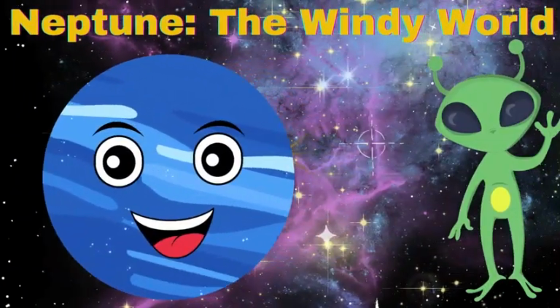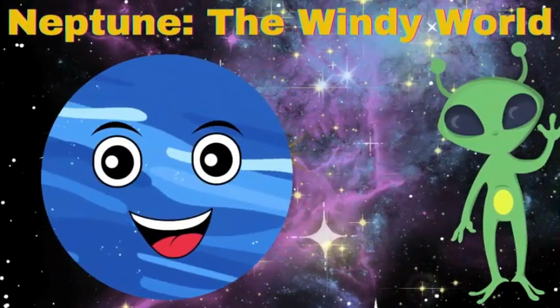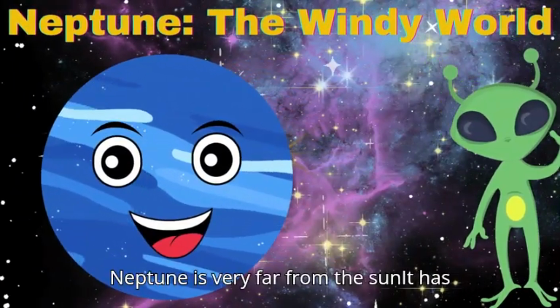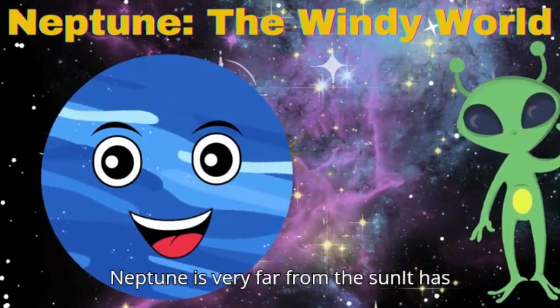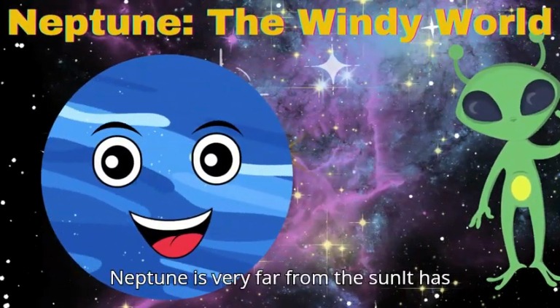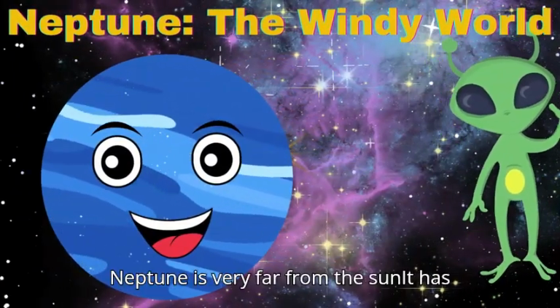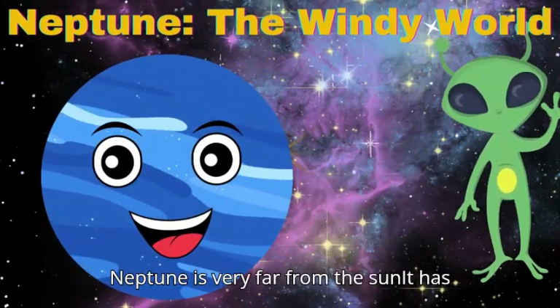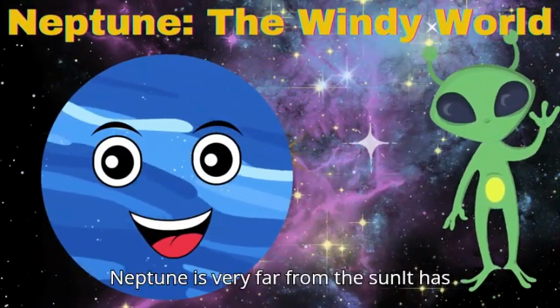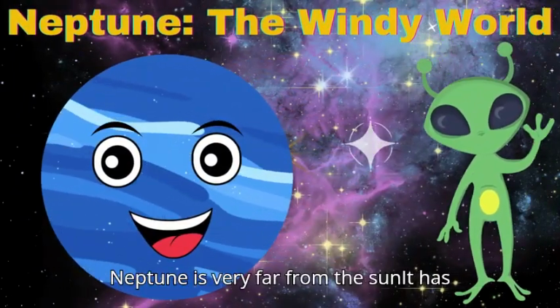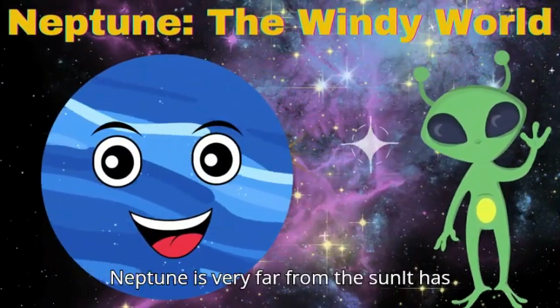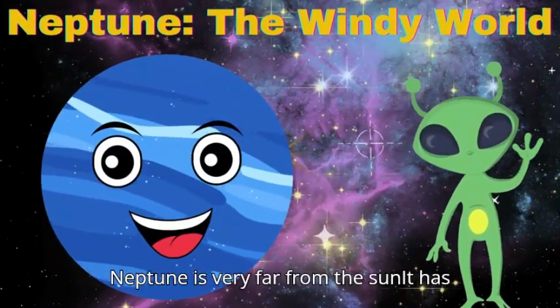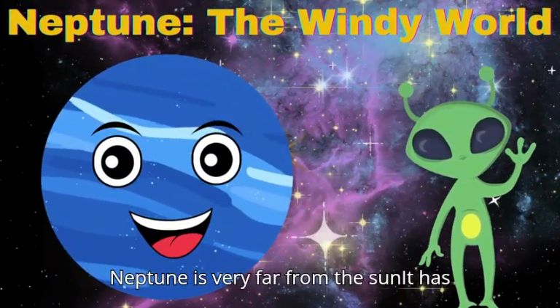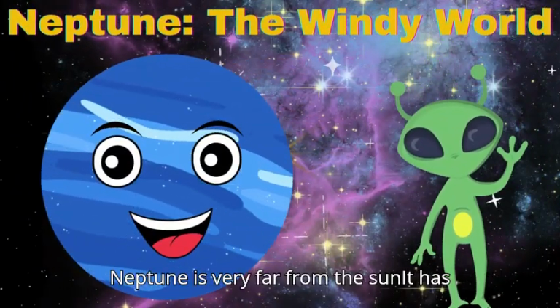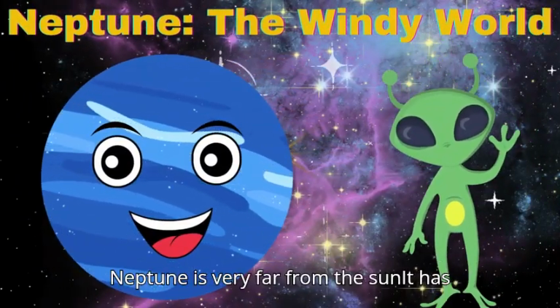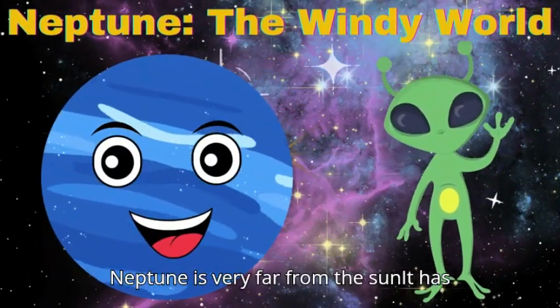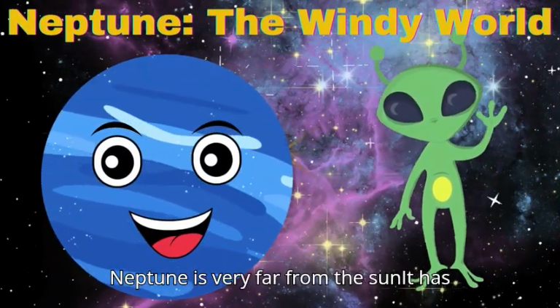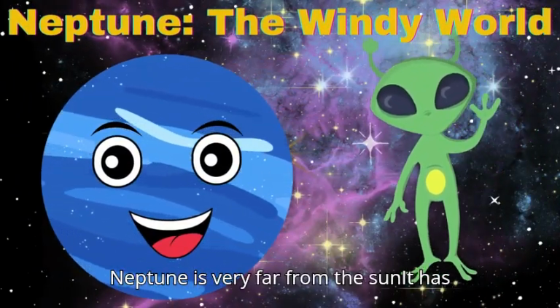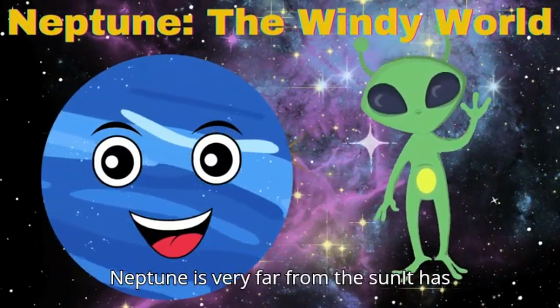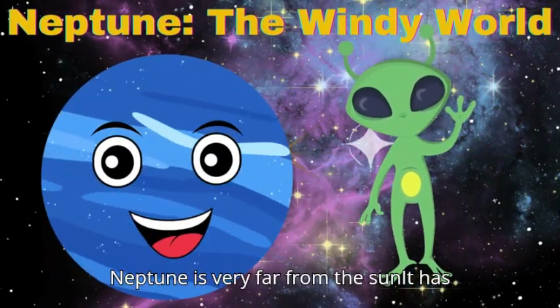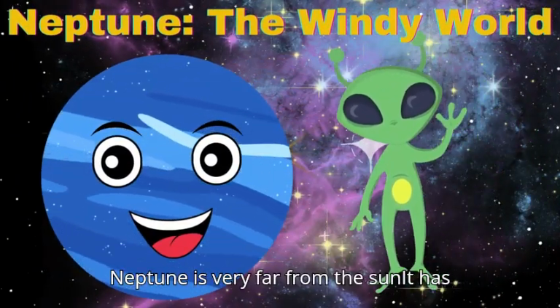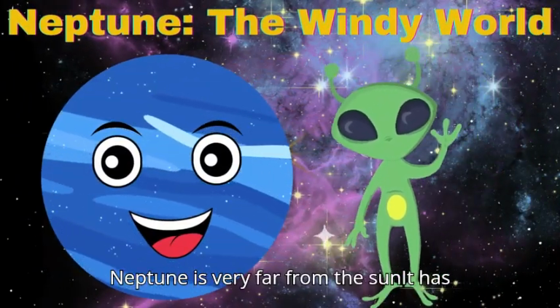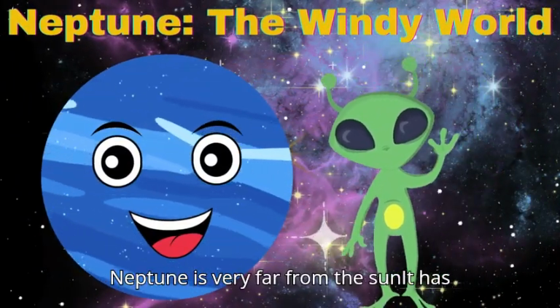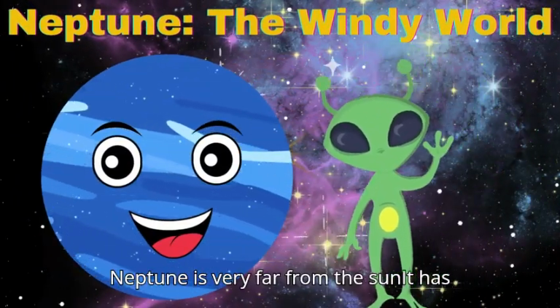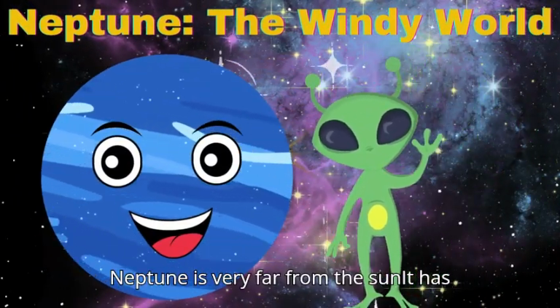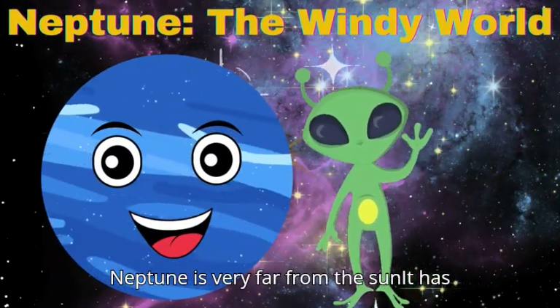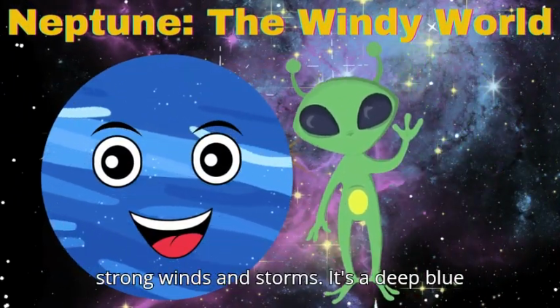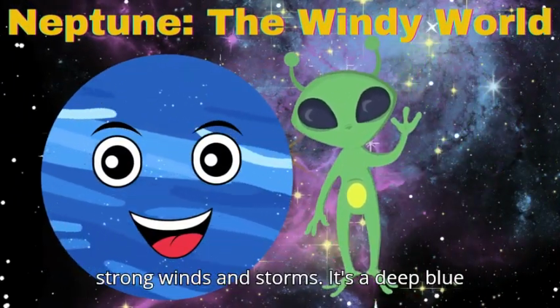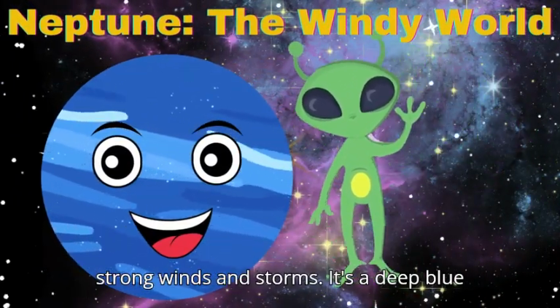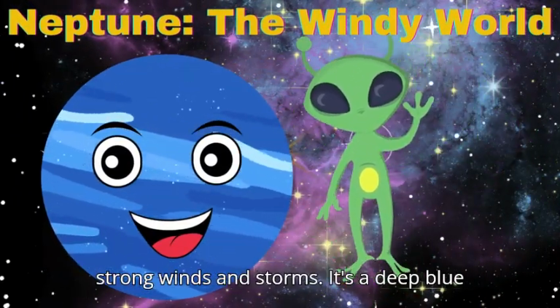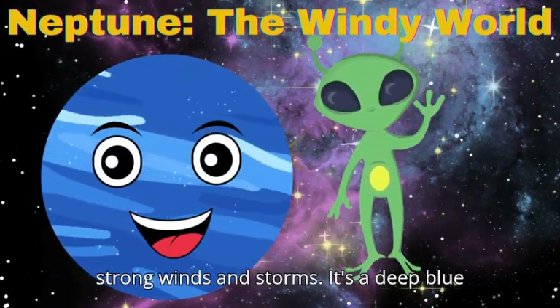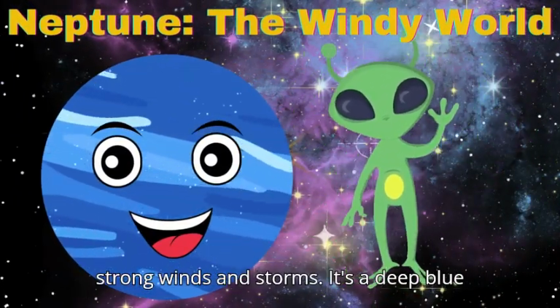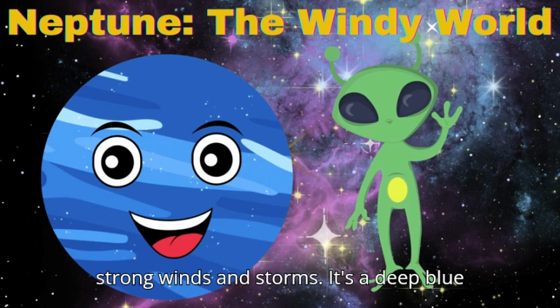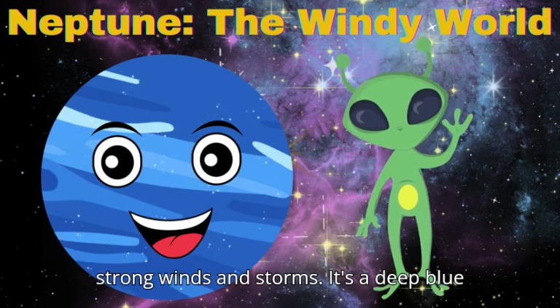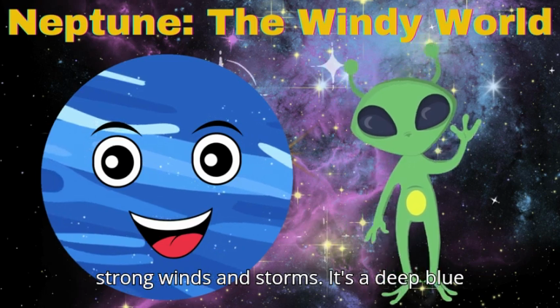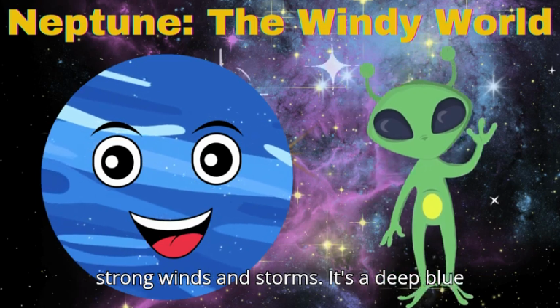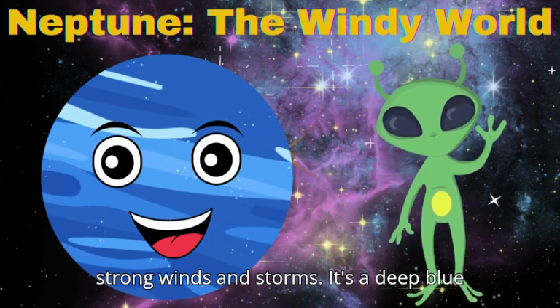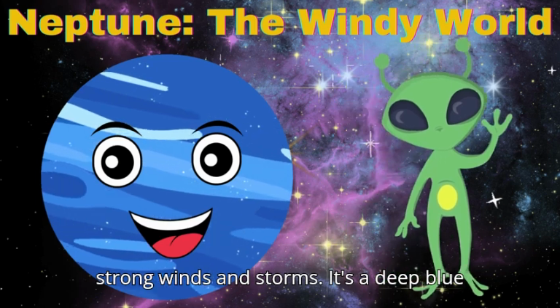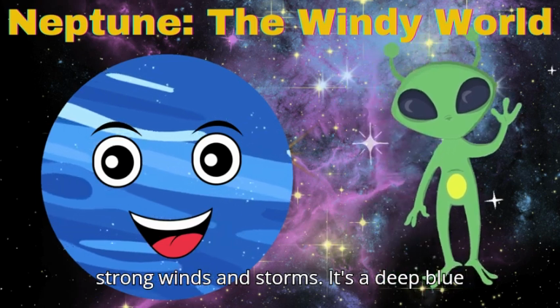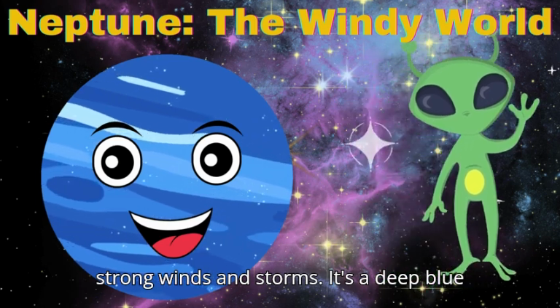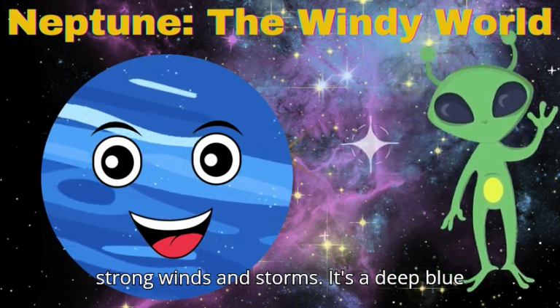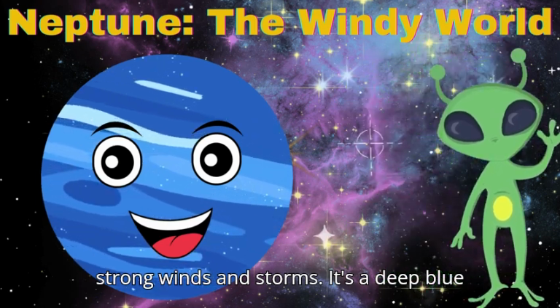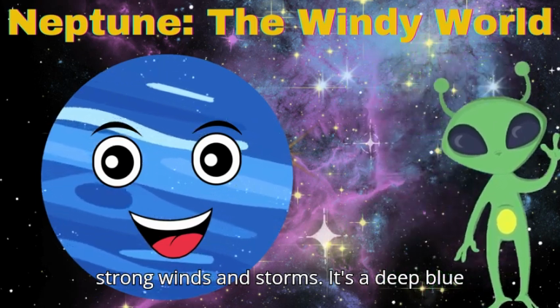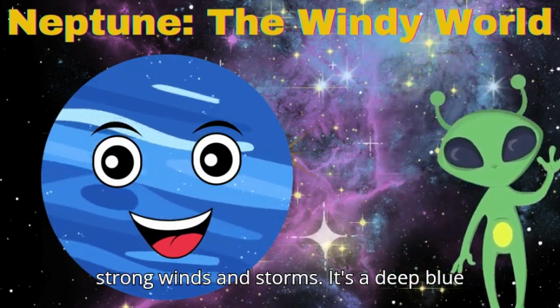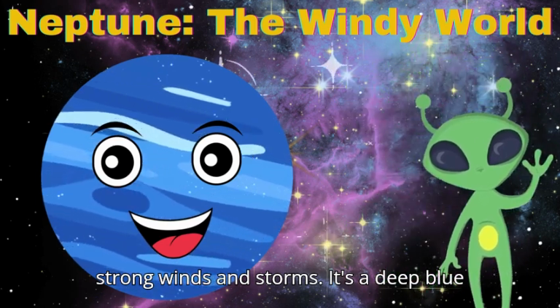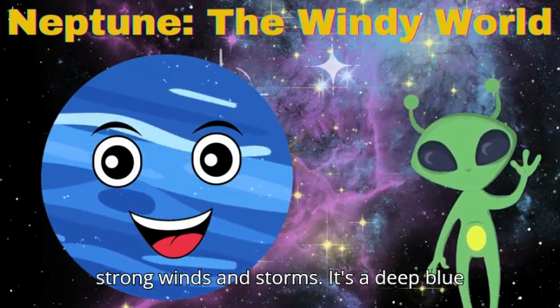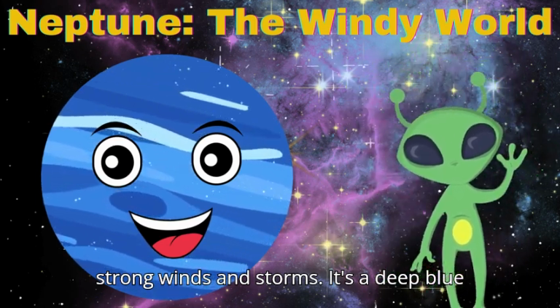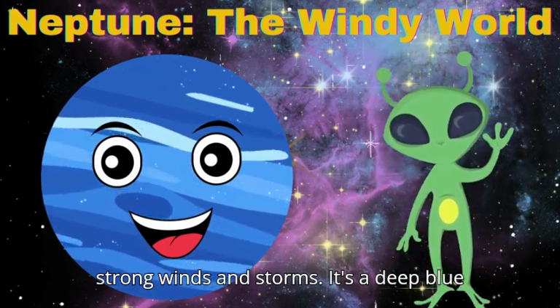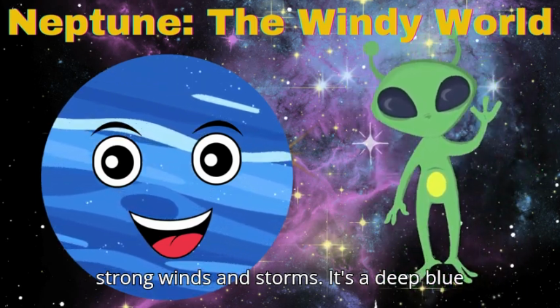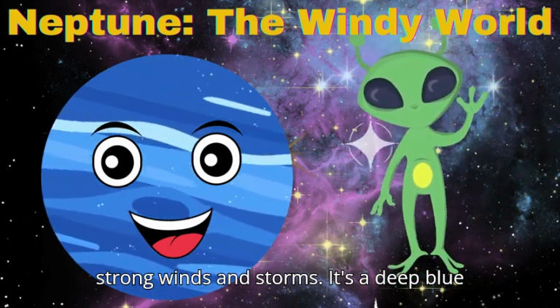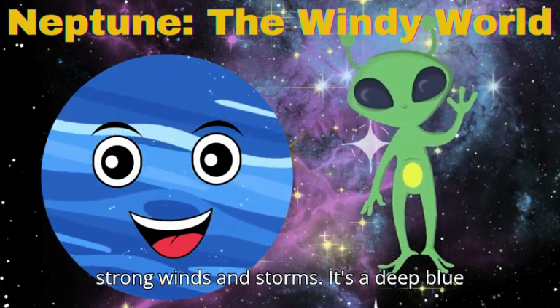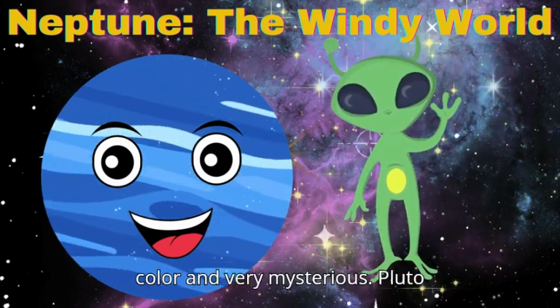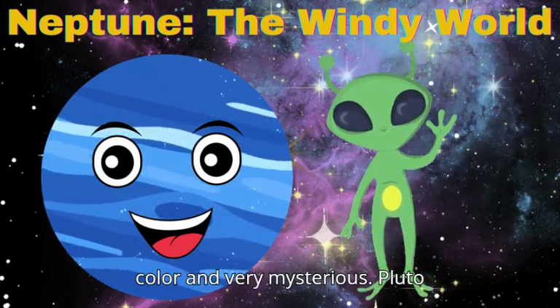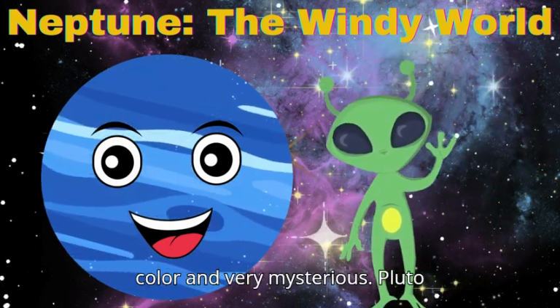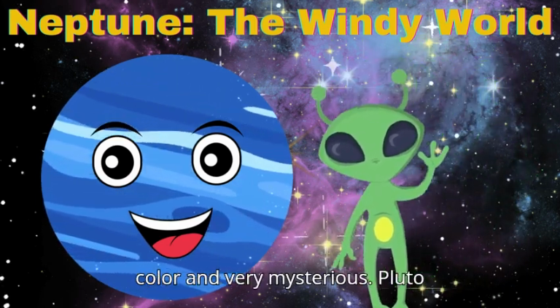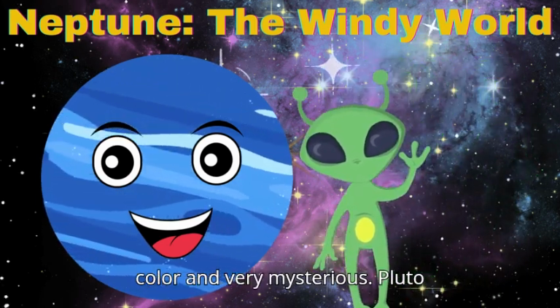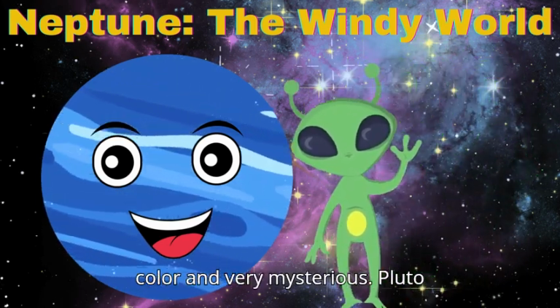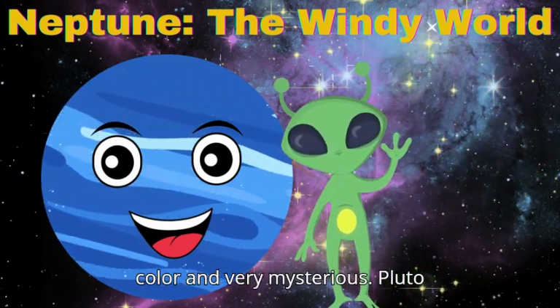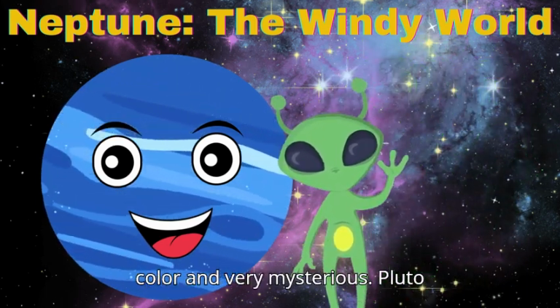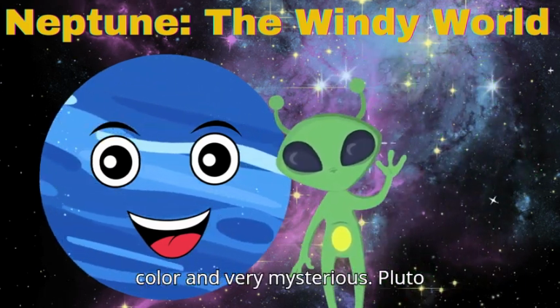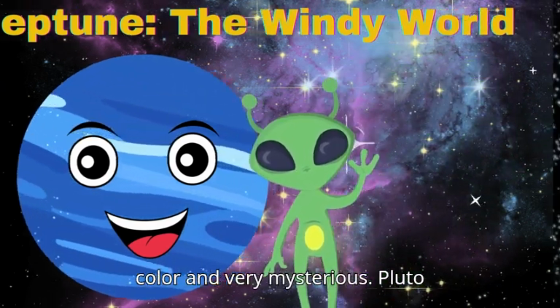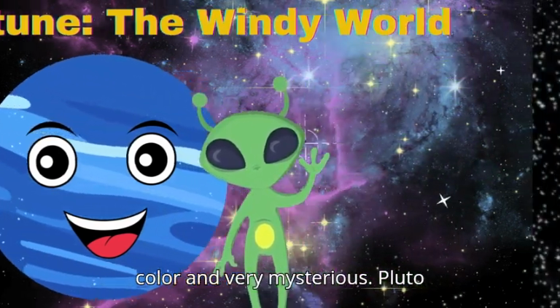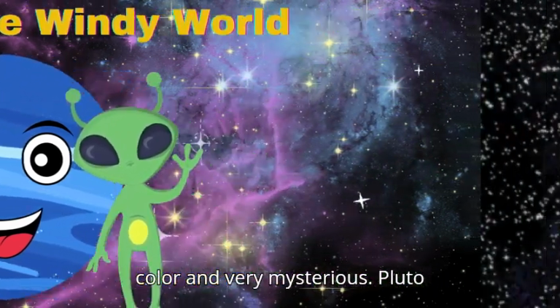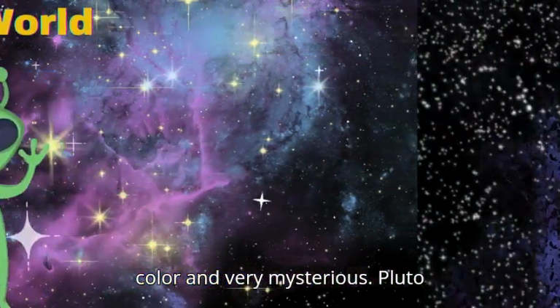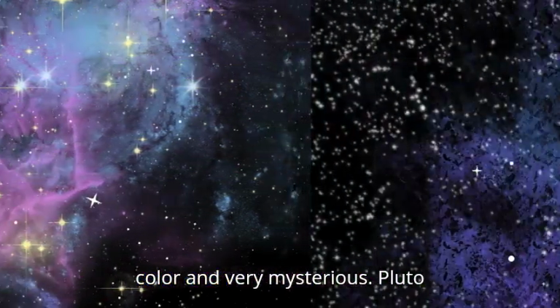Neptune is very far from the sun and has strong winds and storms. It's a deep blue color and very mysterious.